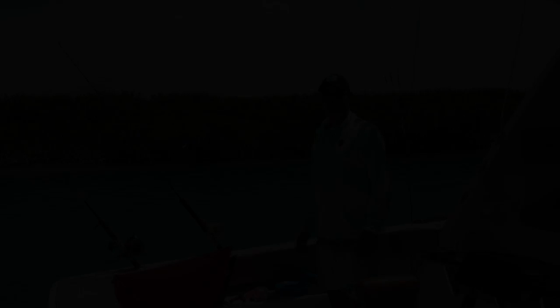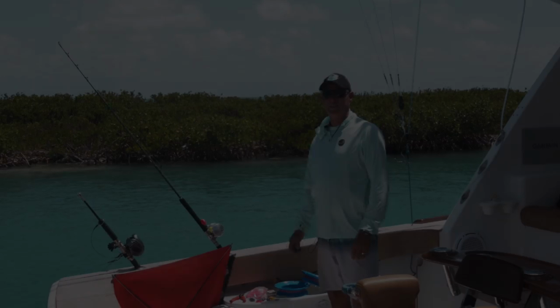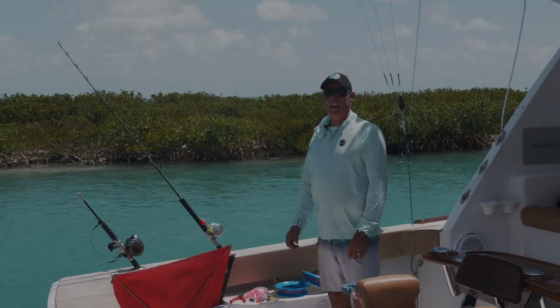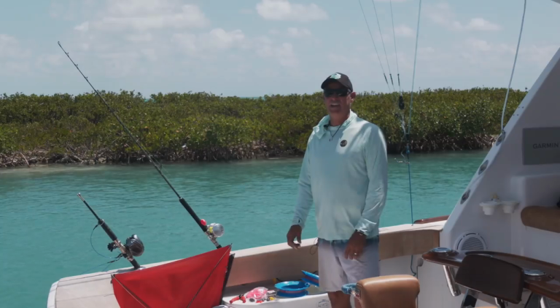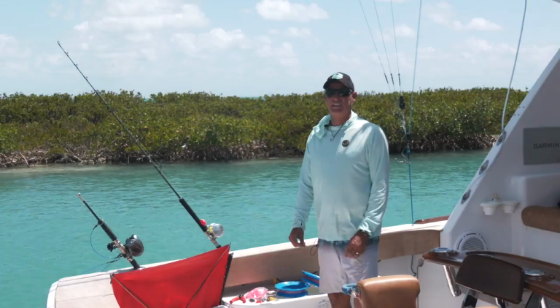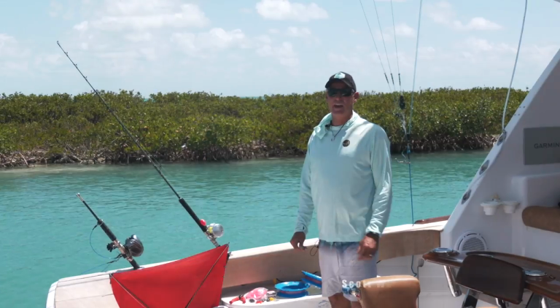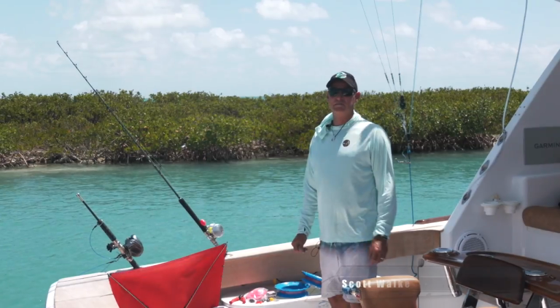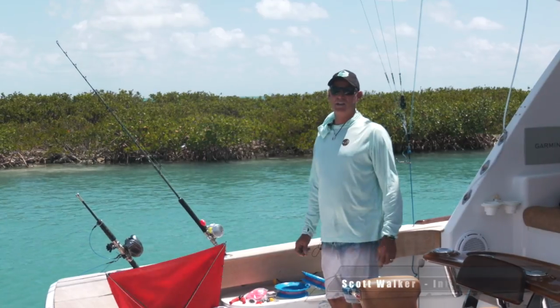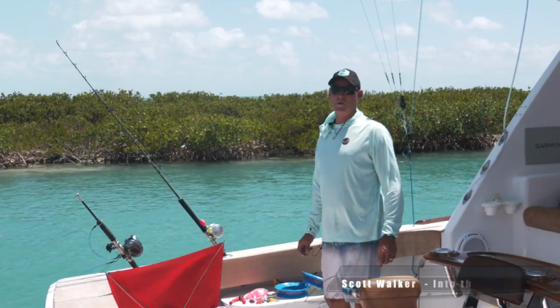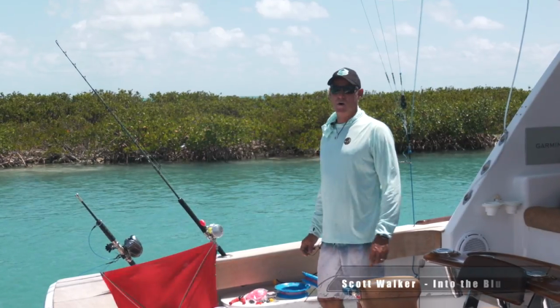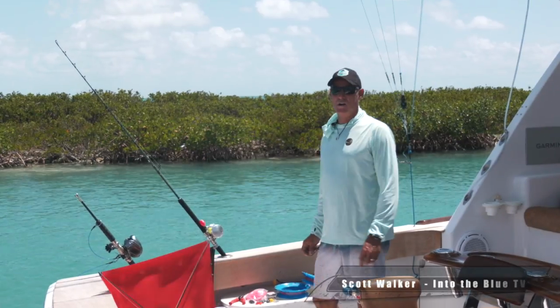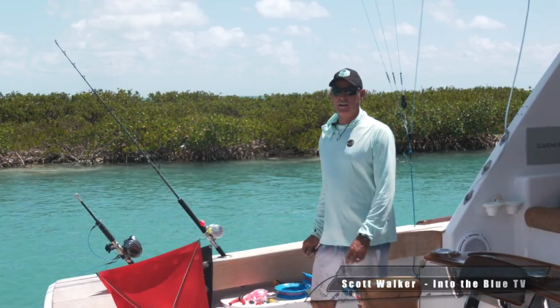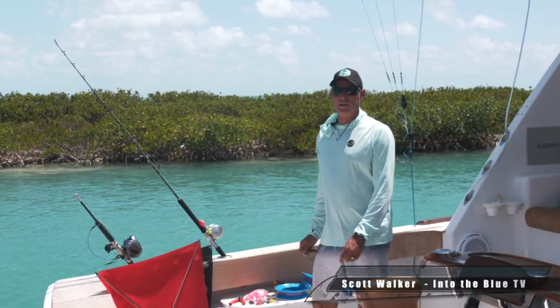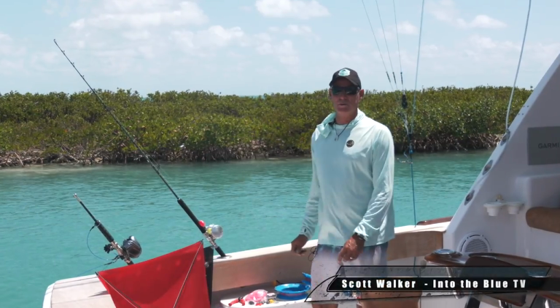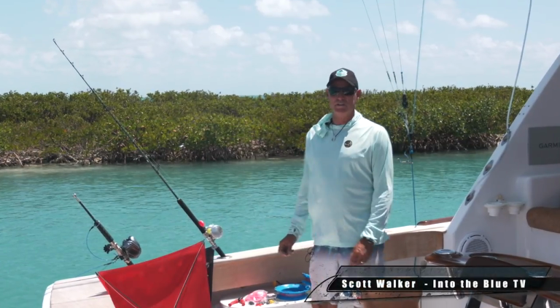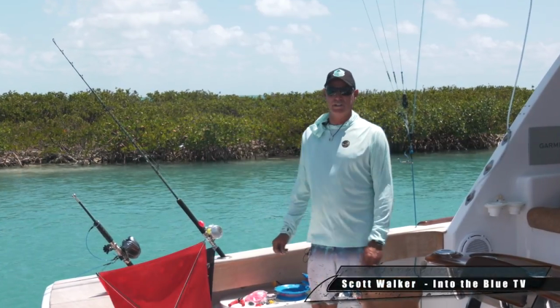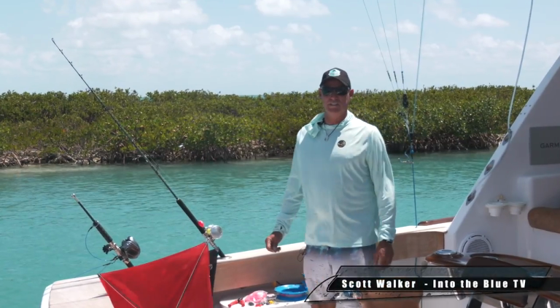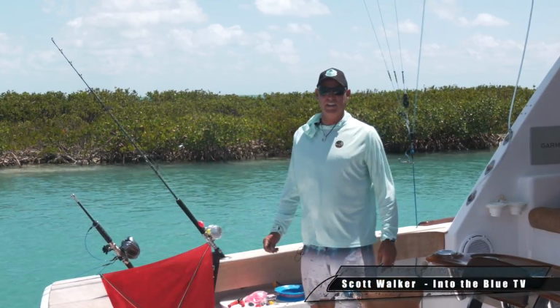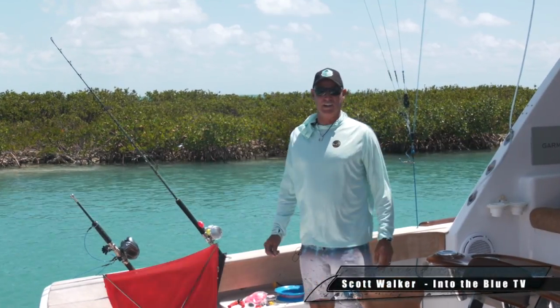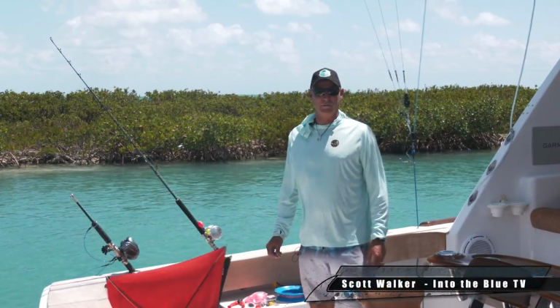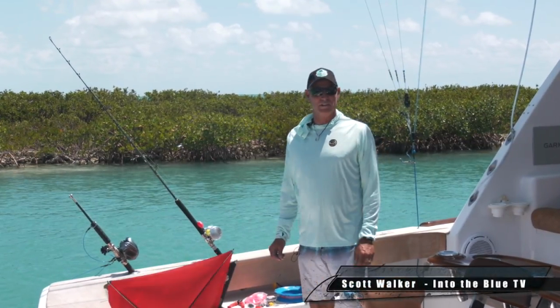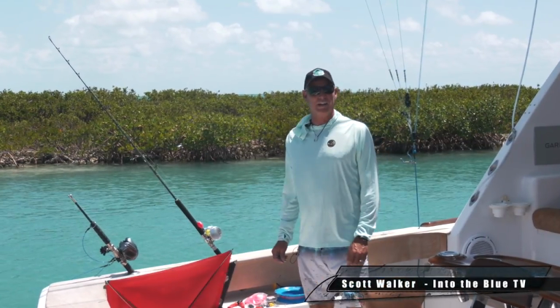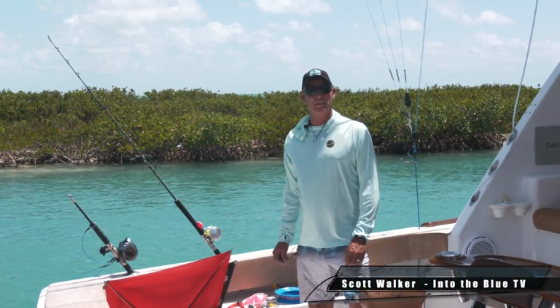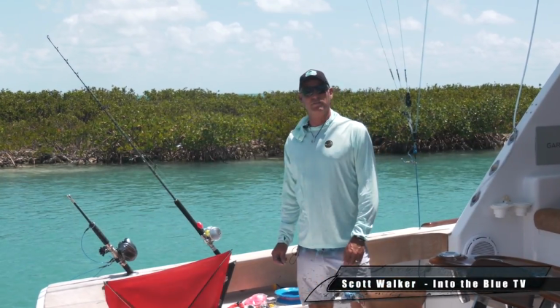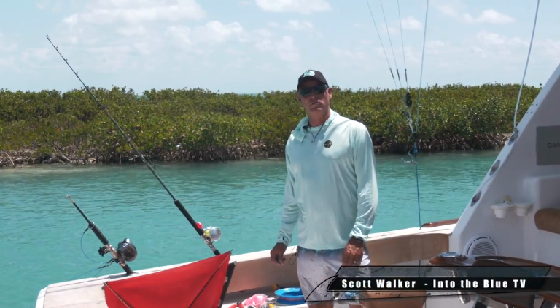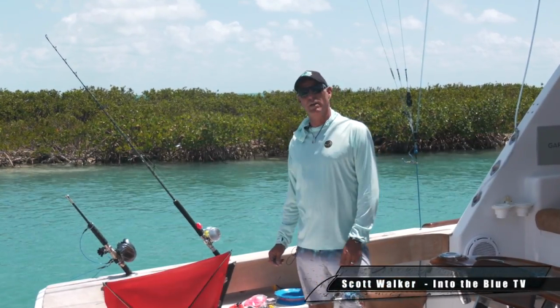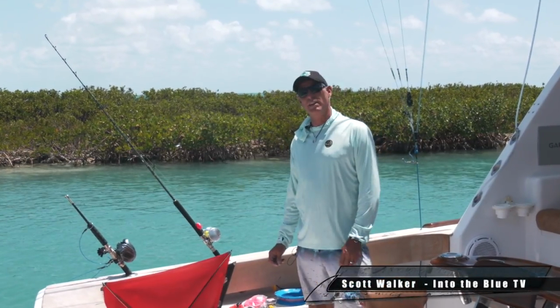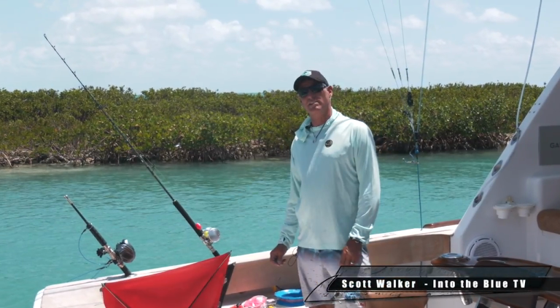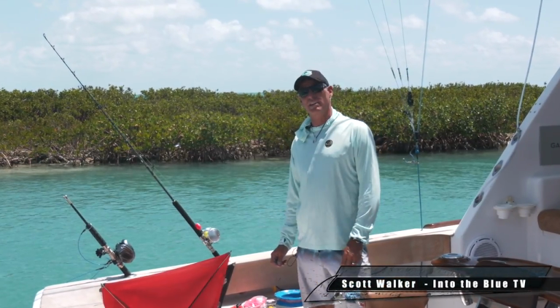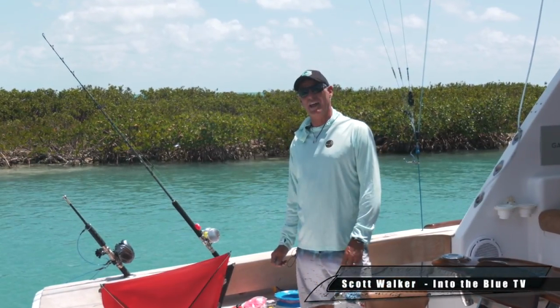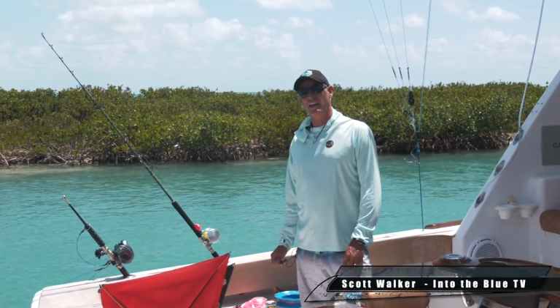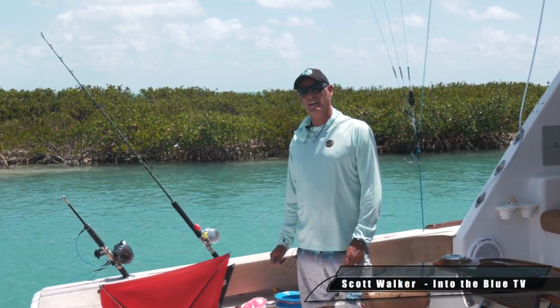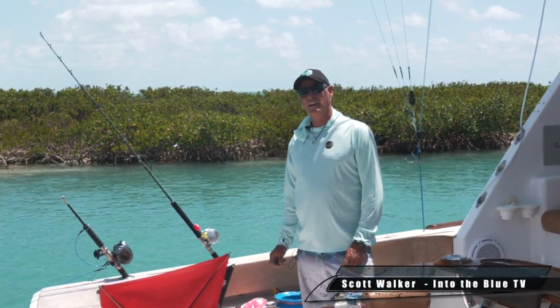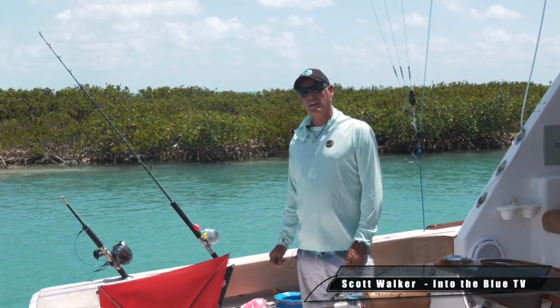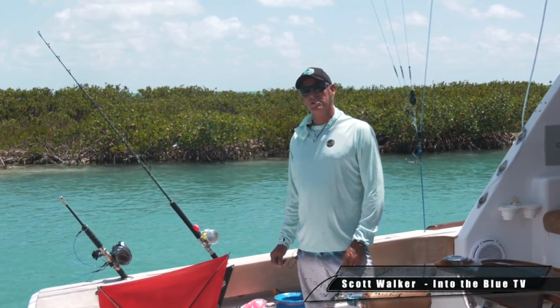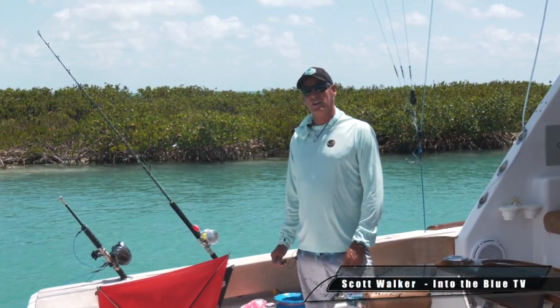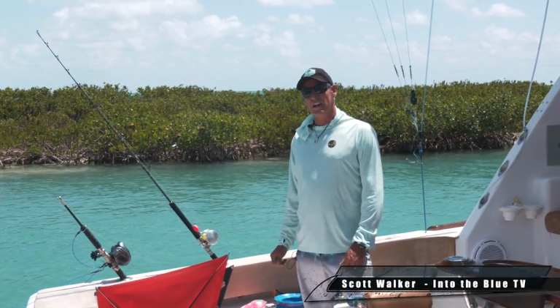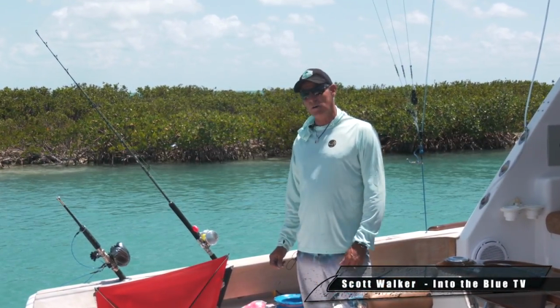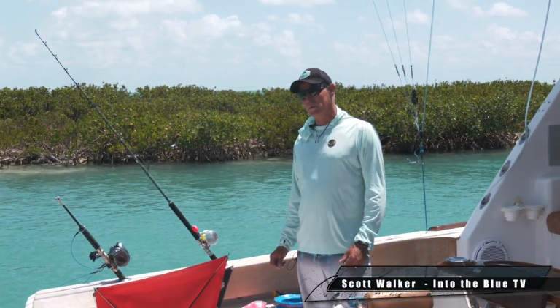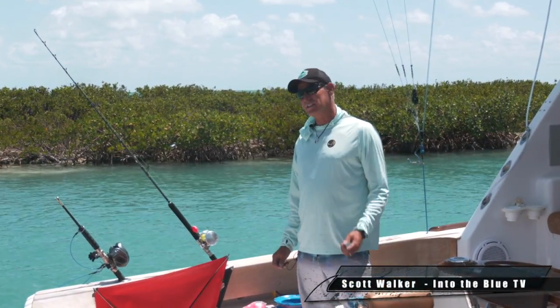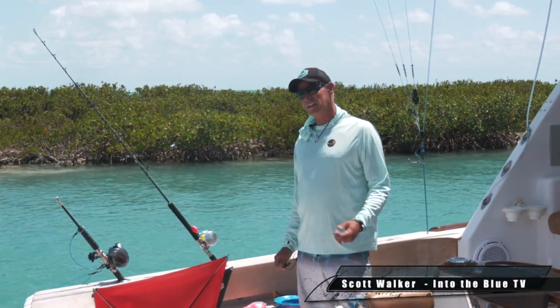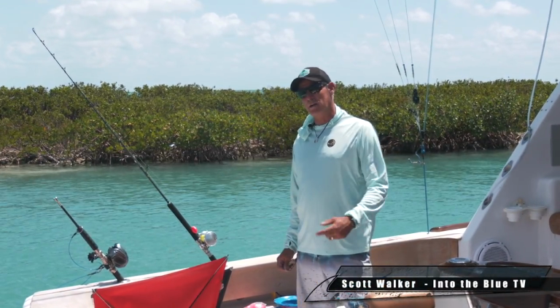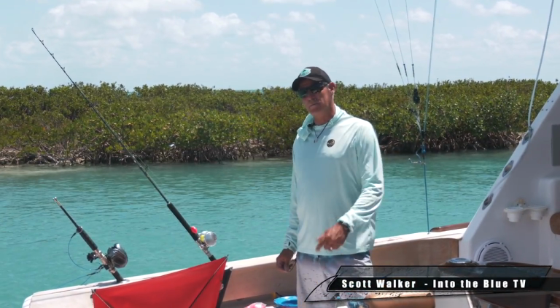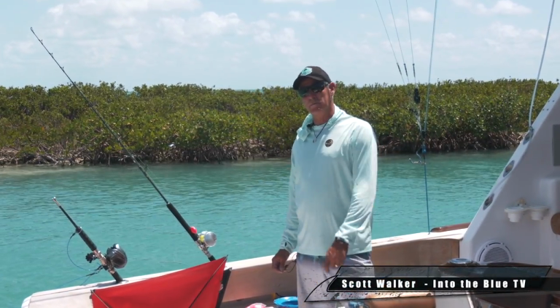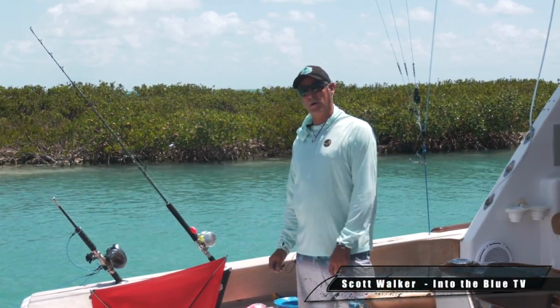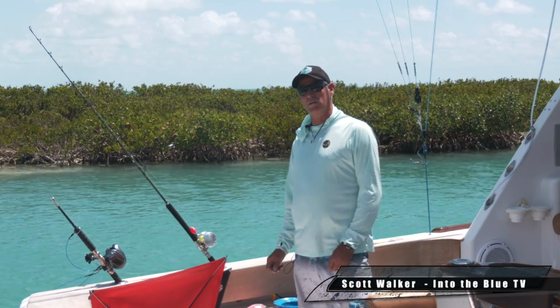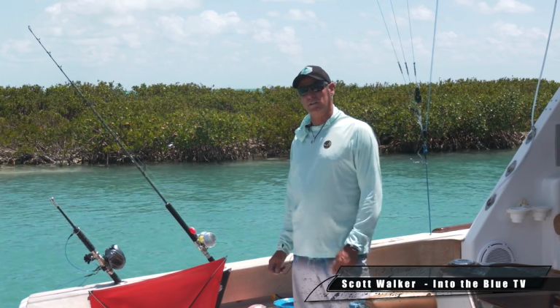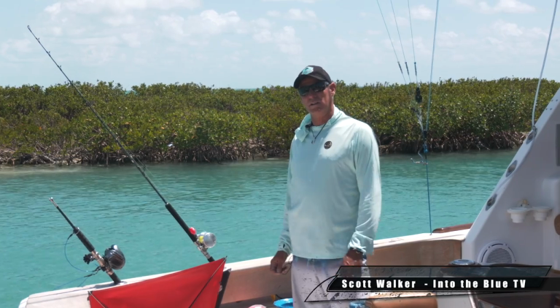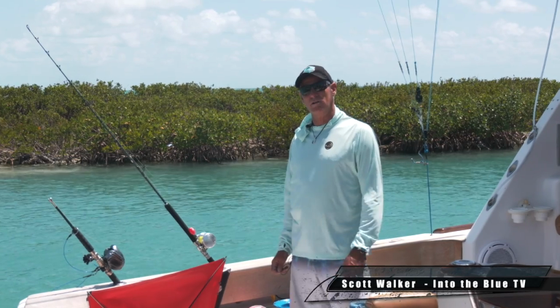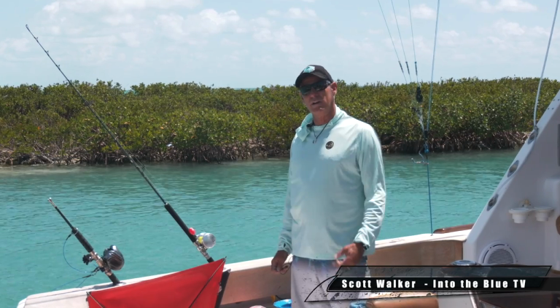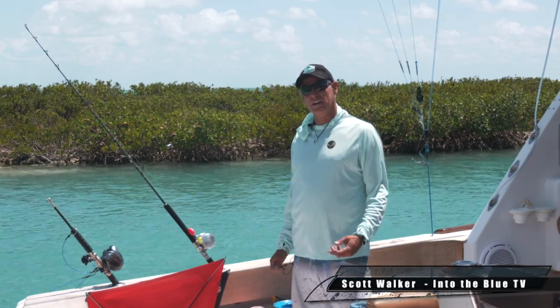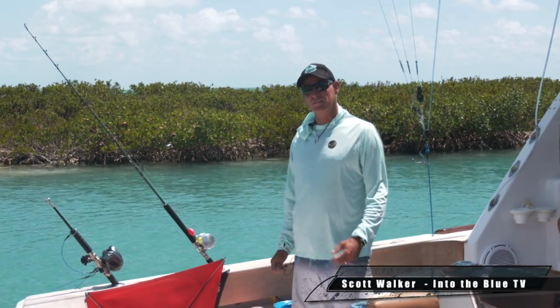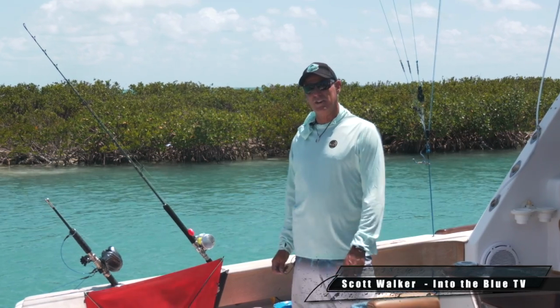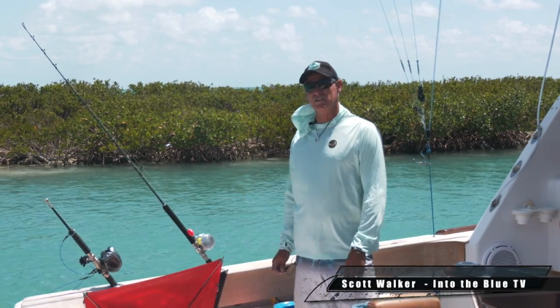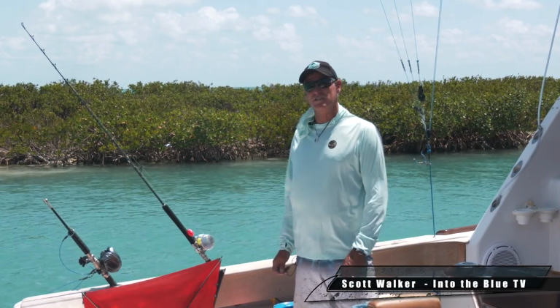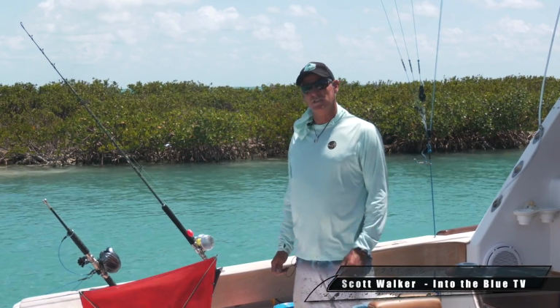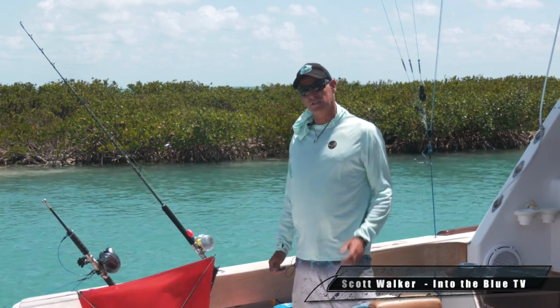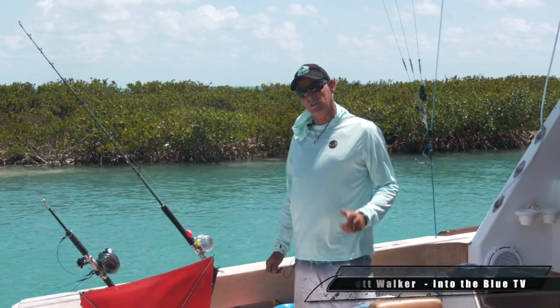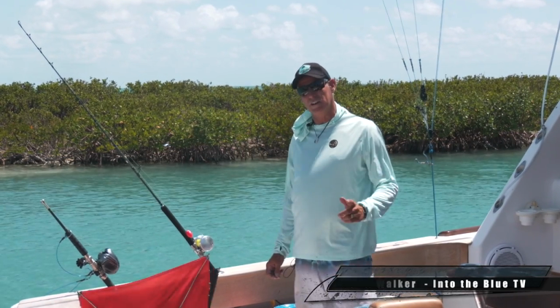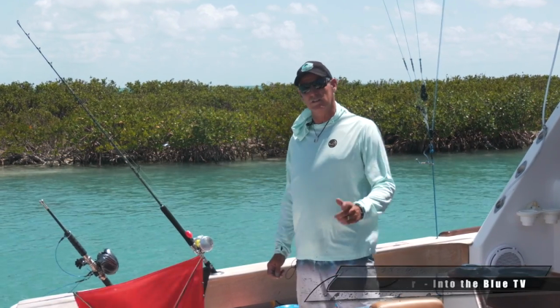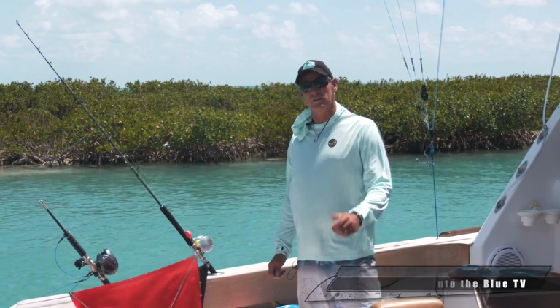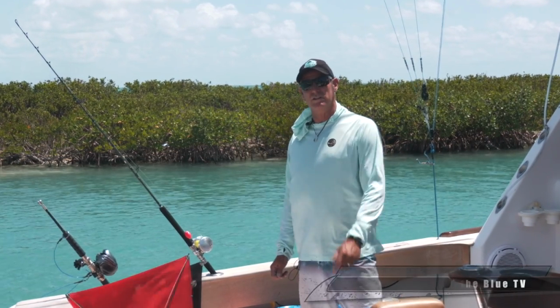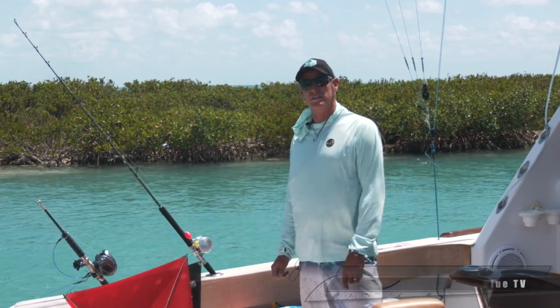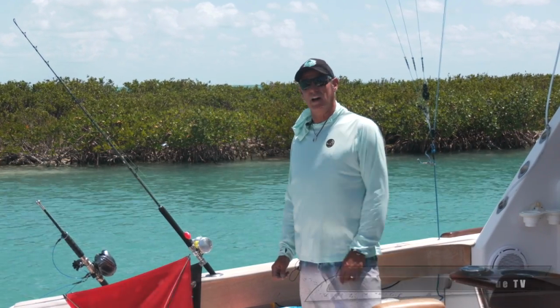Hey, it's Captain Scott Walker in Blue TV. I'm going to take a few minutes today to show you how we set up a boat to go kite fishing so you can do it yourself.